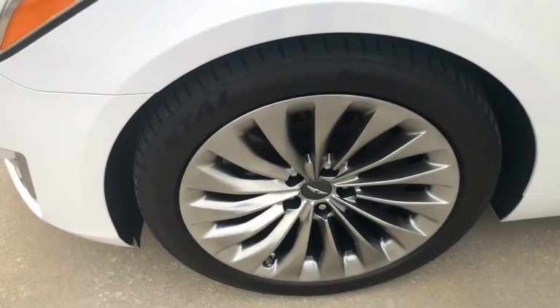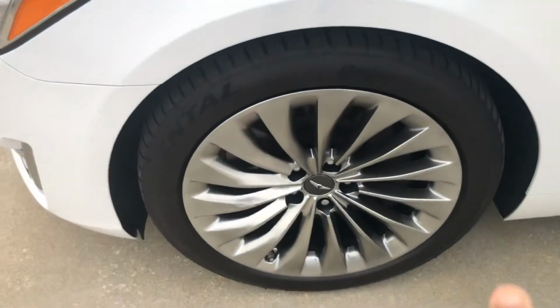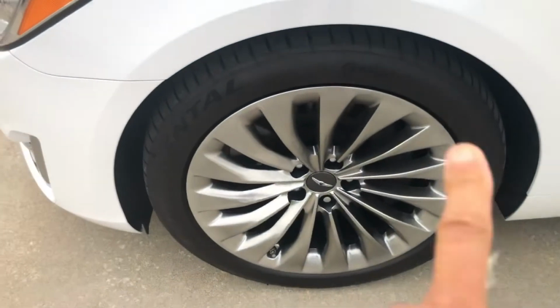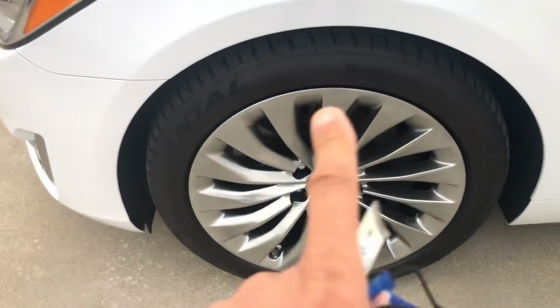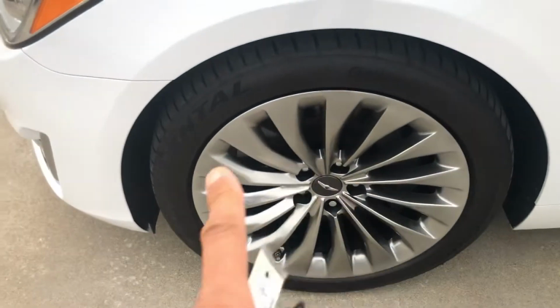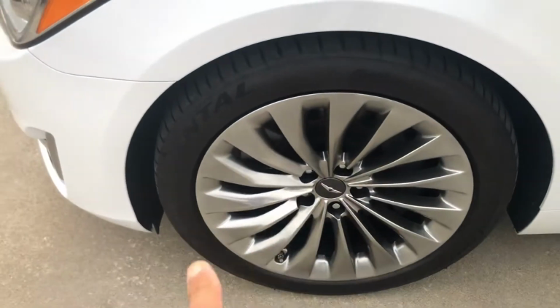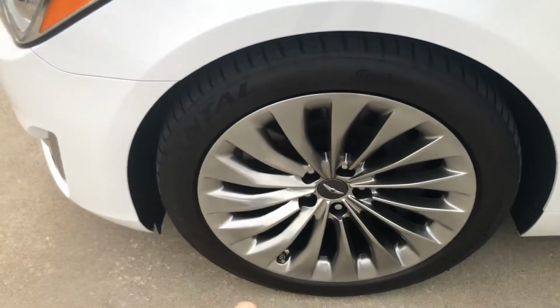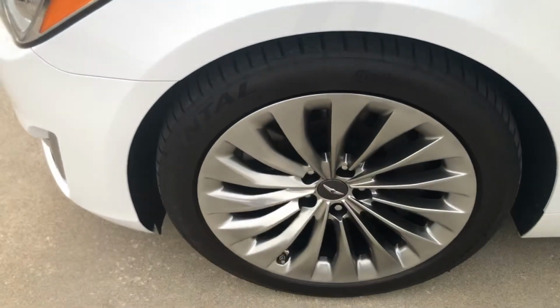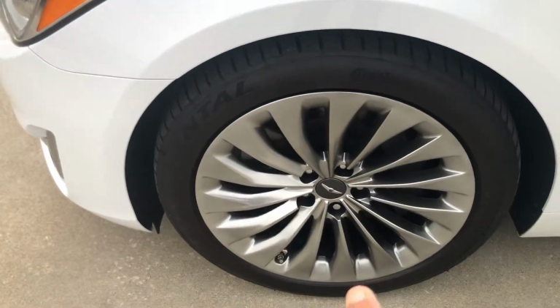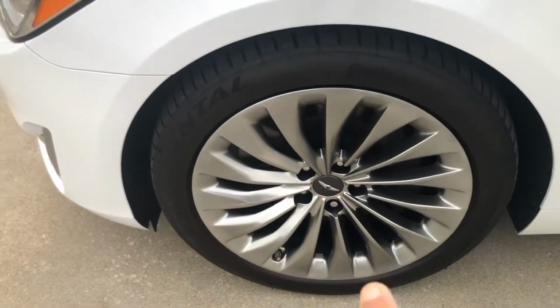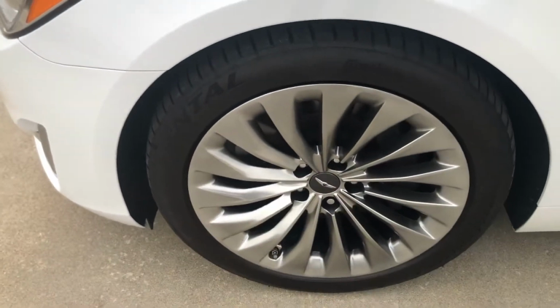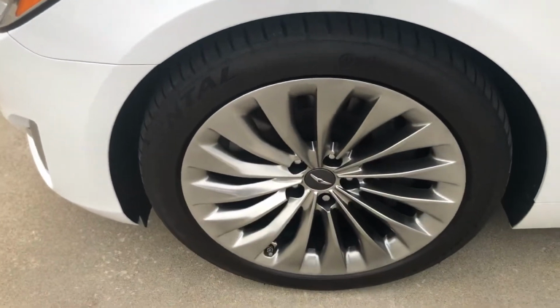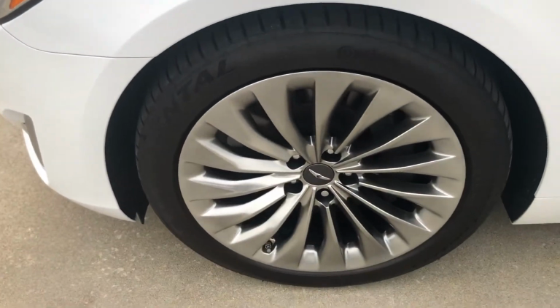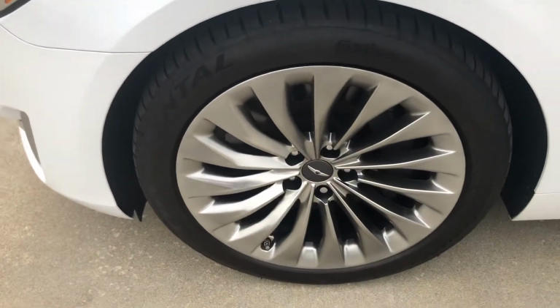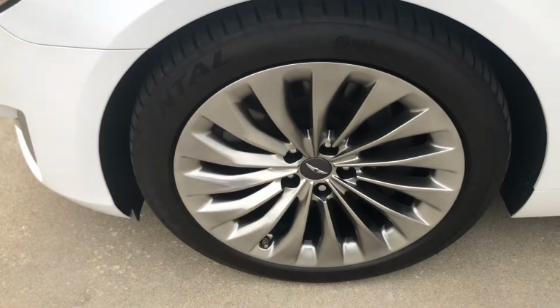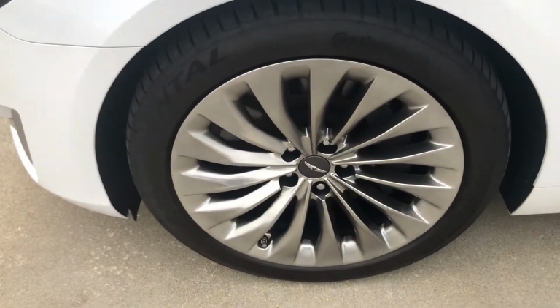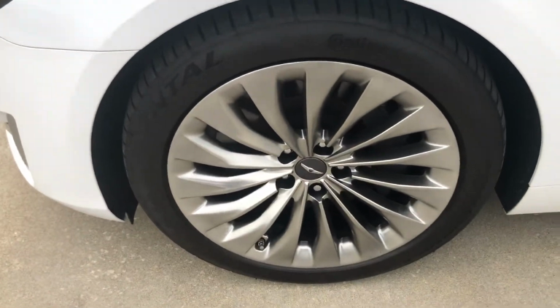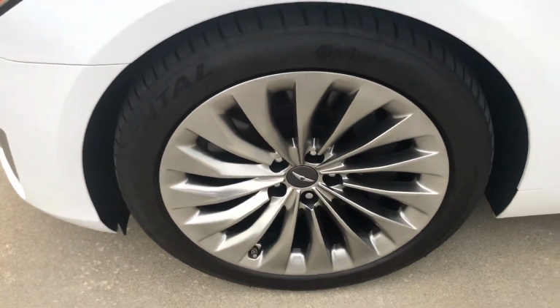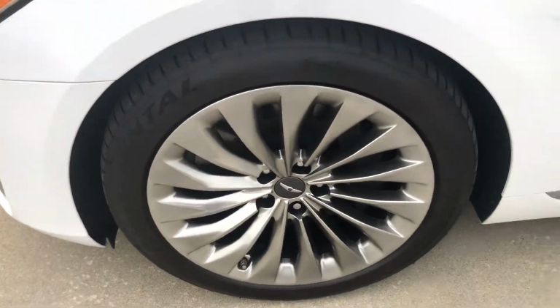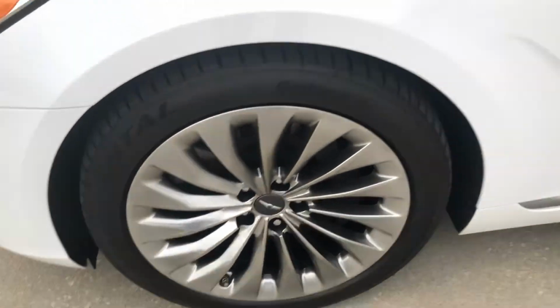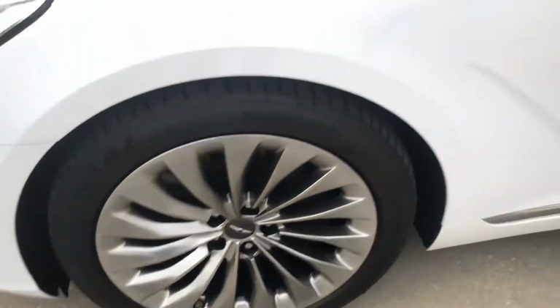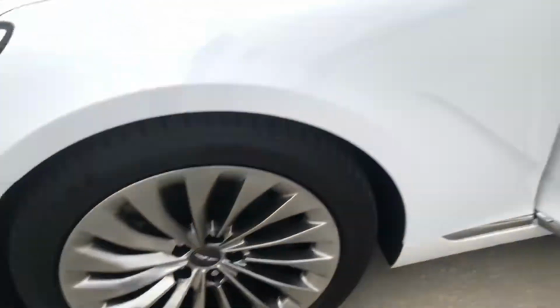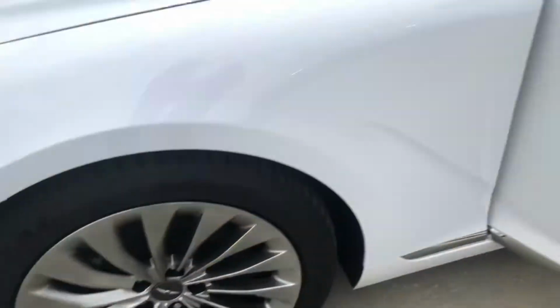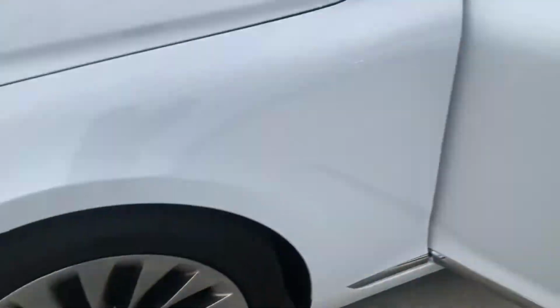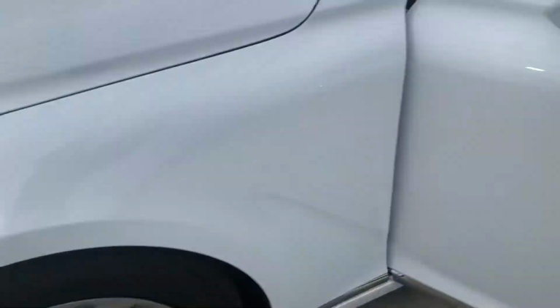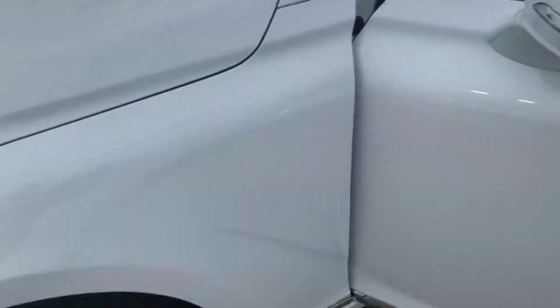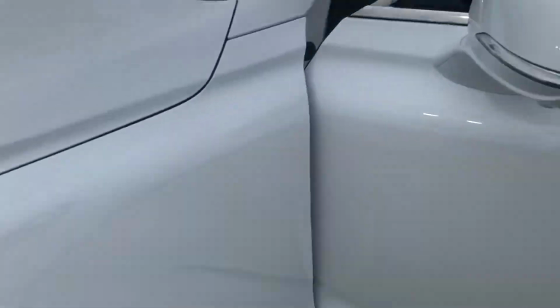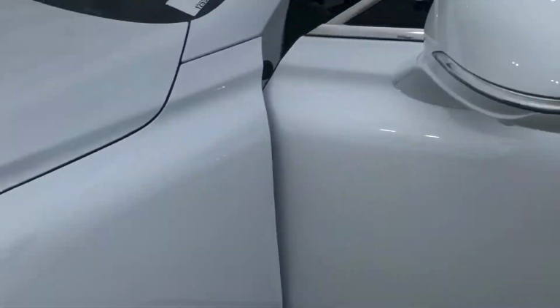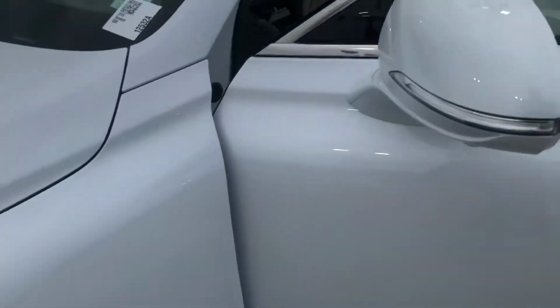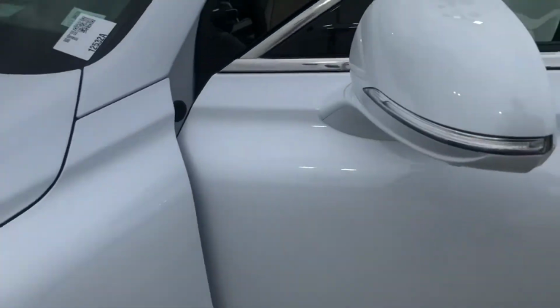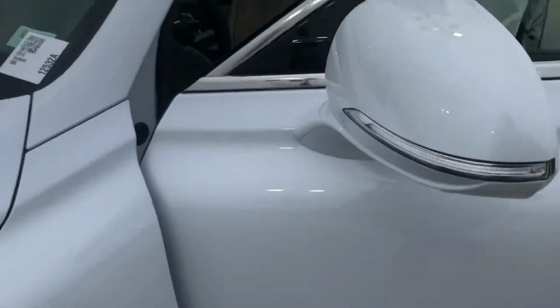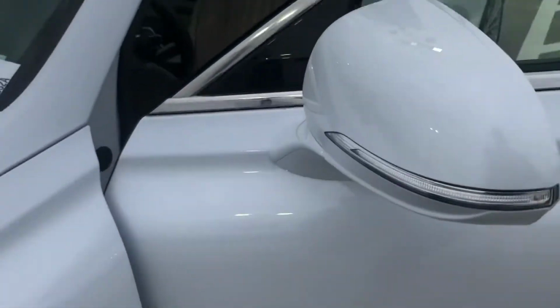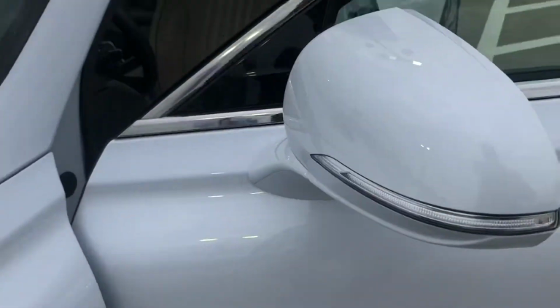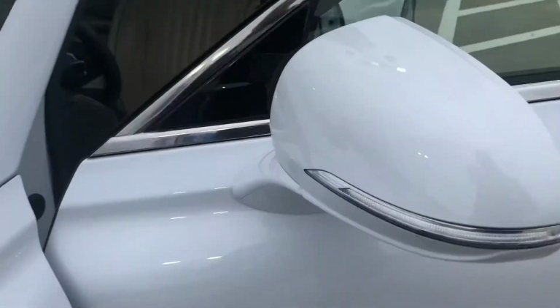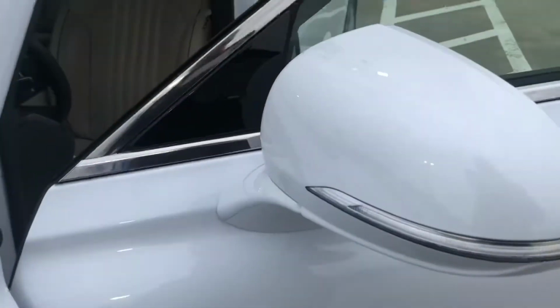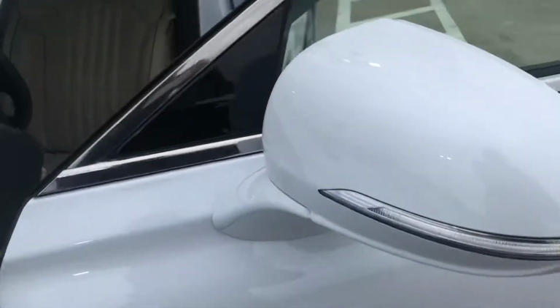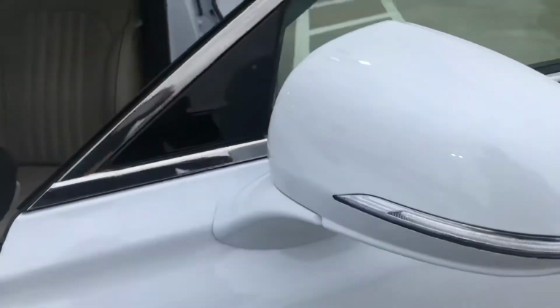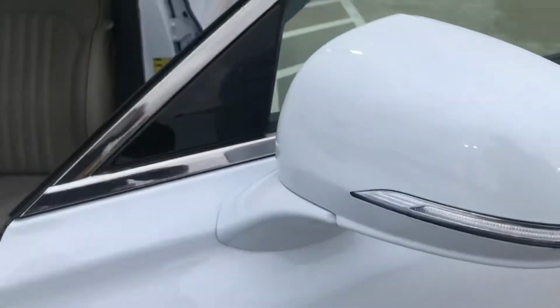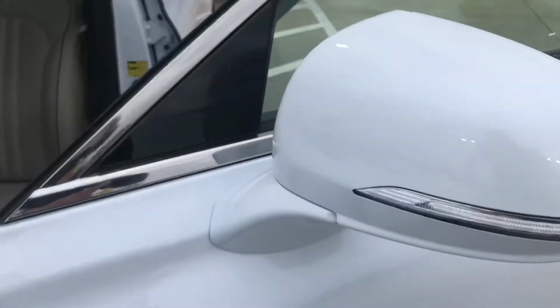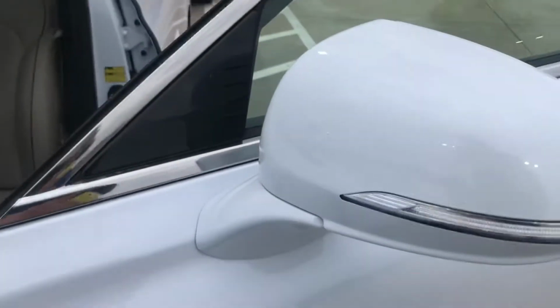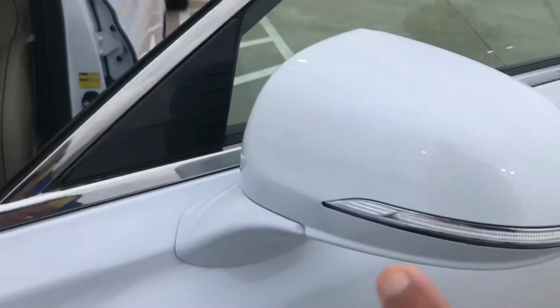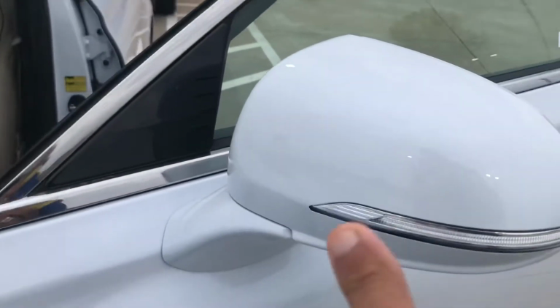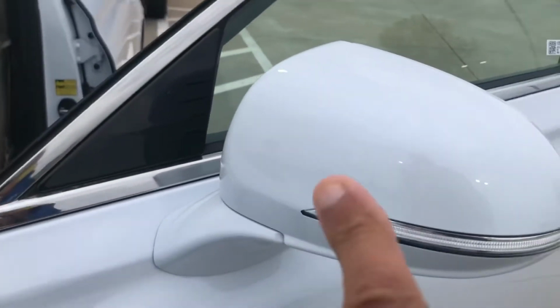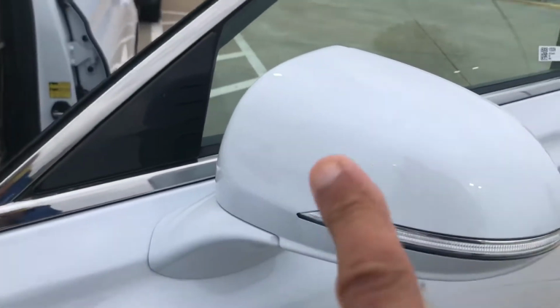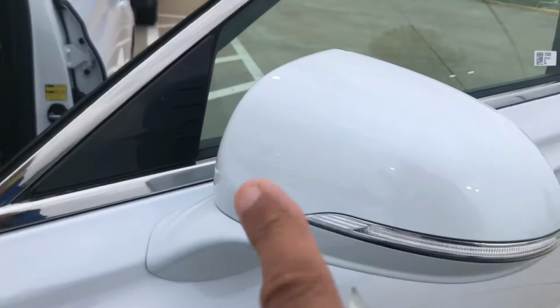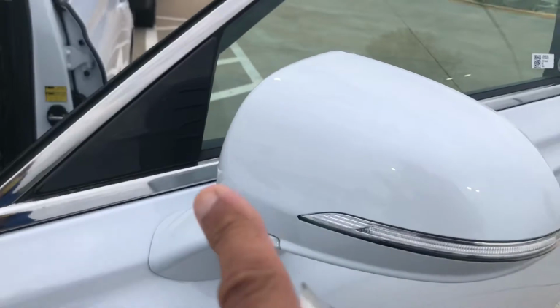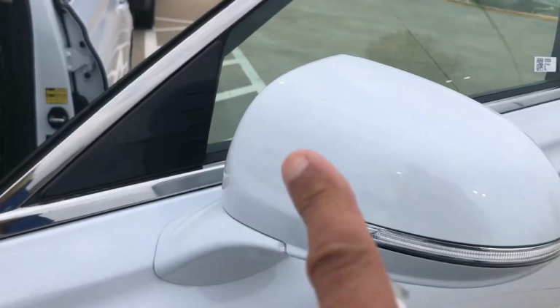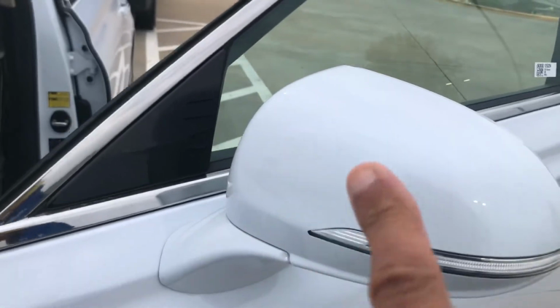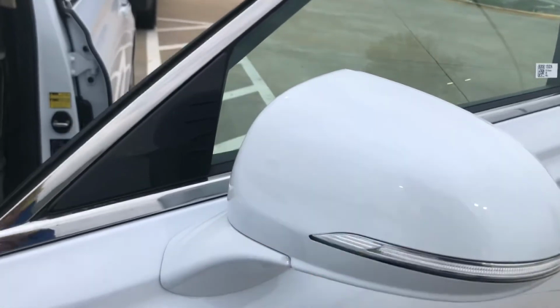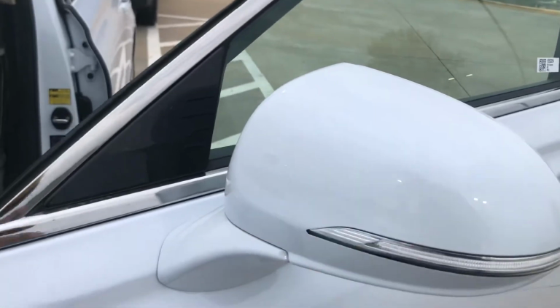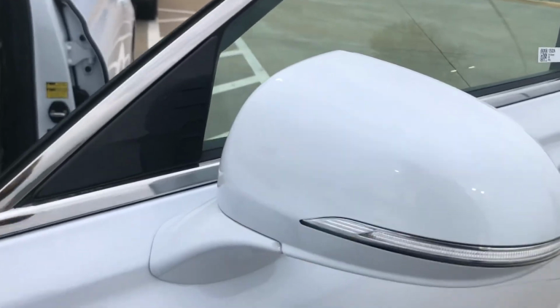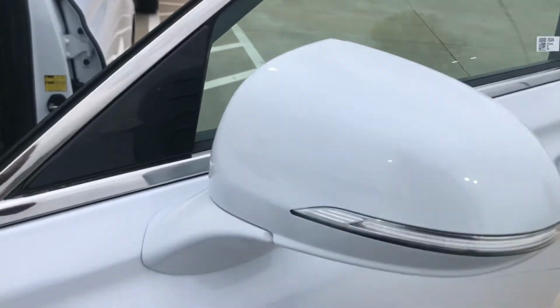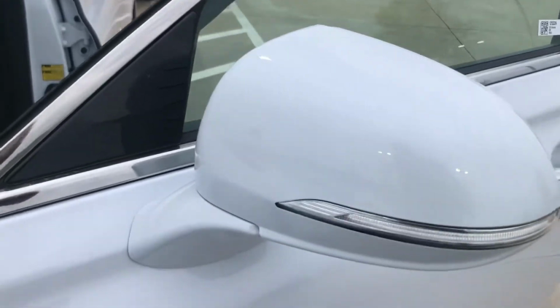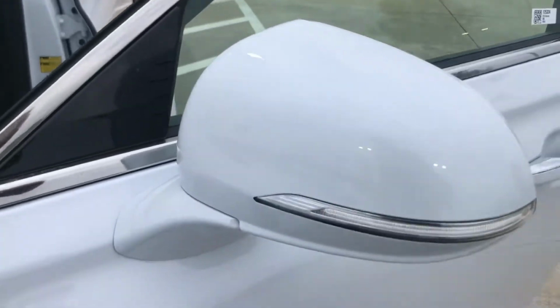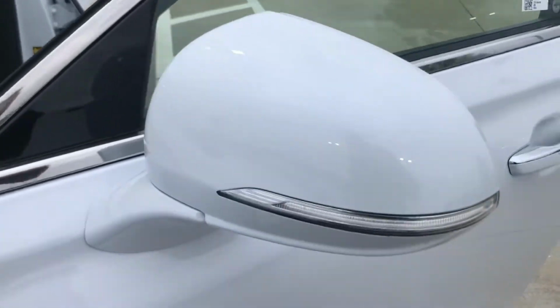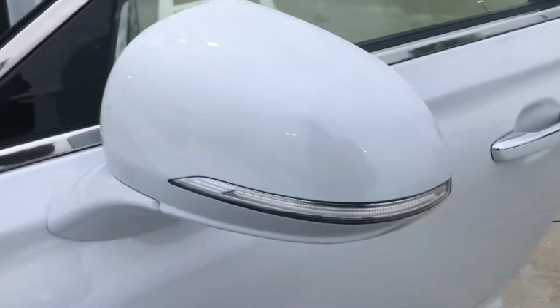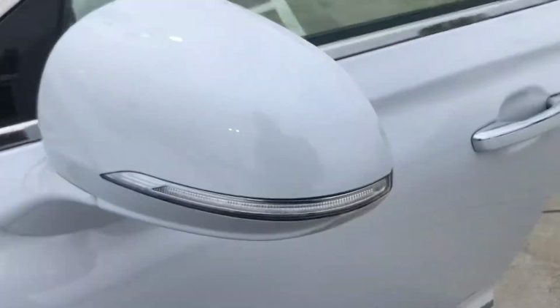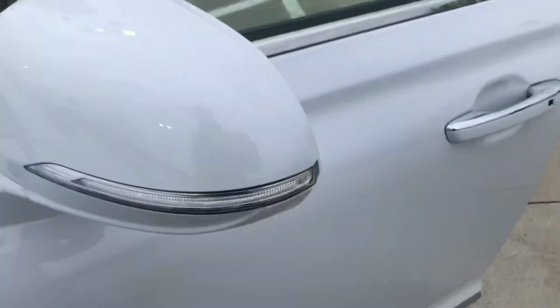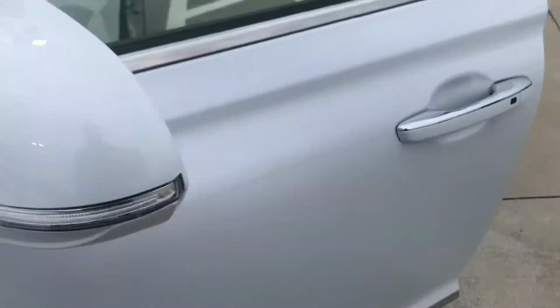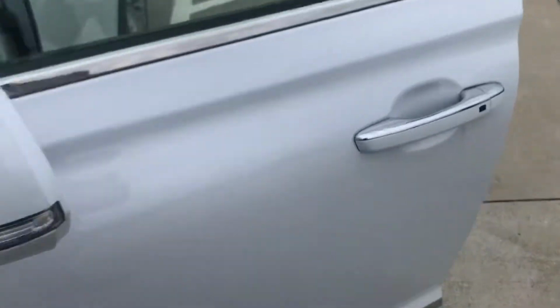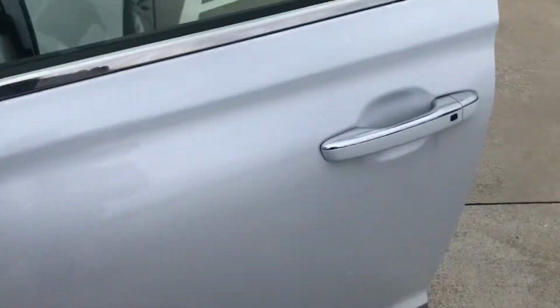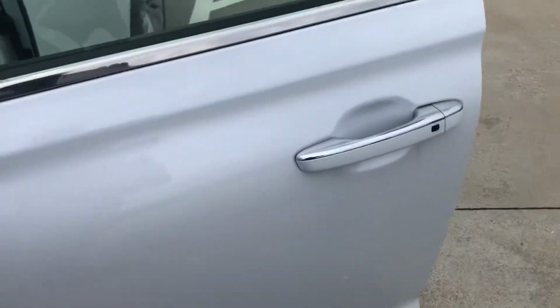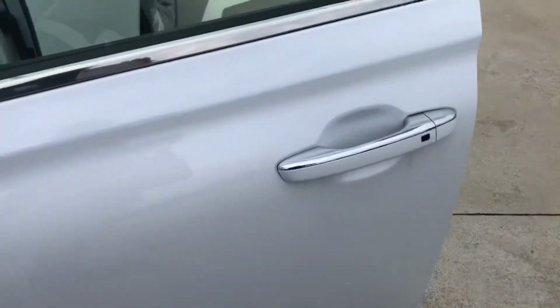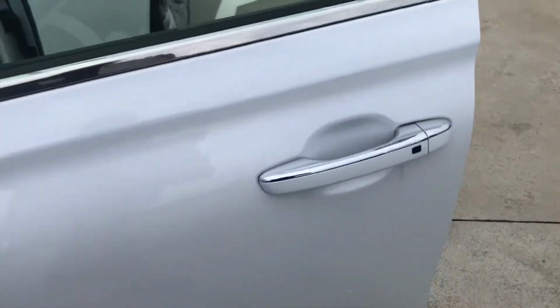This is your left front wheel — no damage there. Always like to check the back of mirrors for rock chips. Nothing on that side.